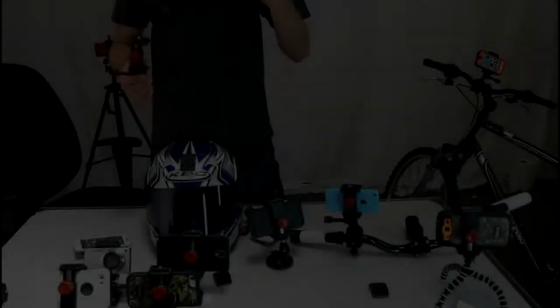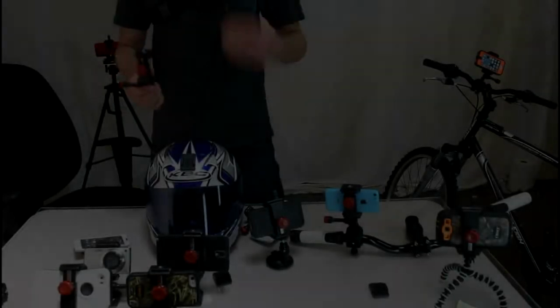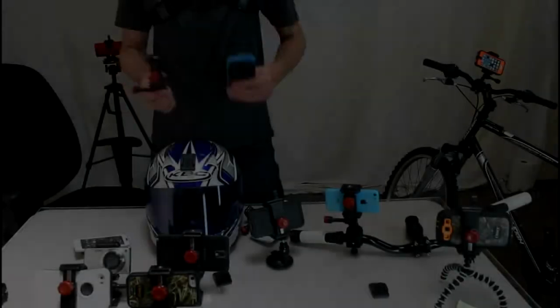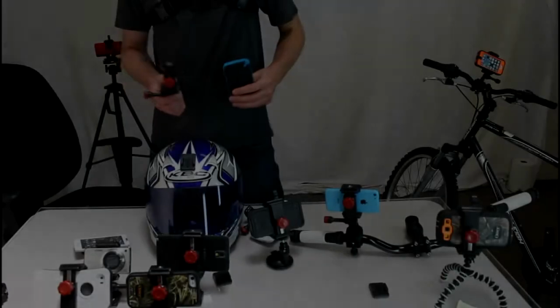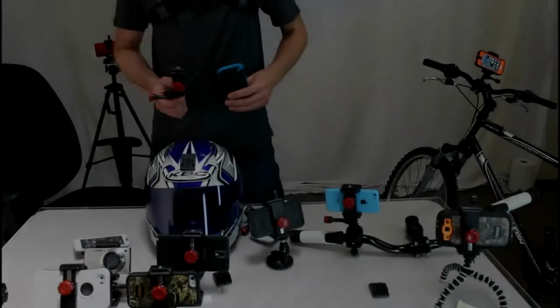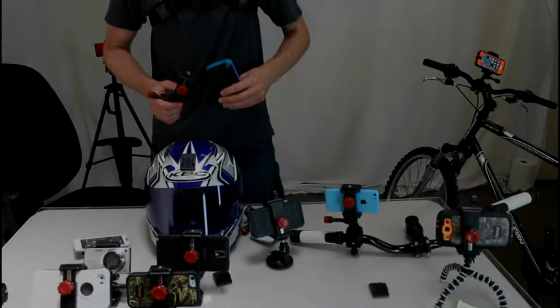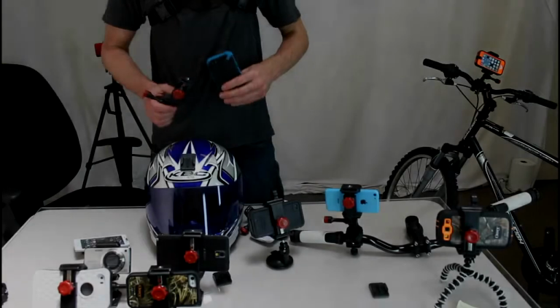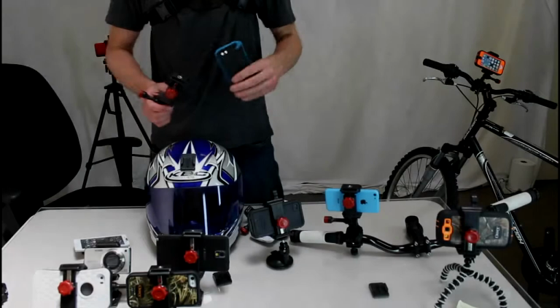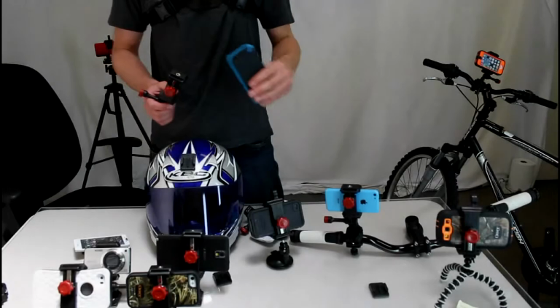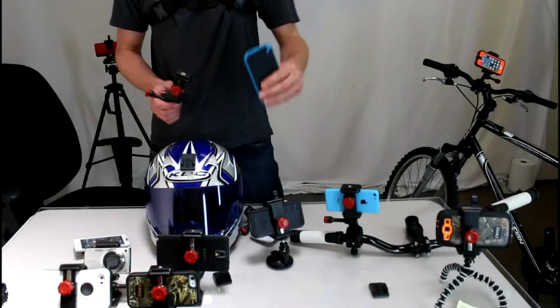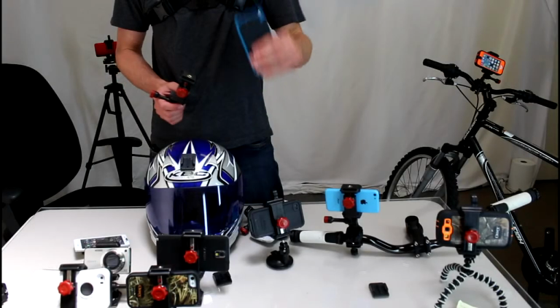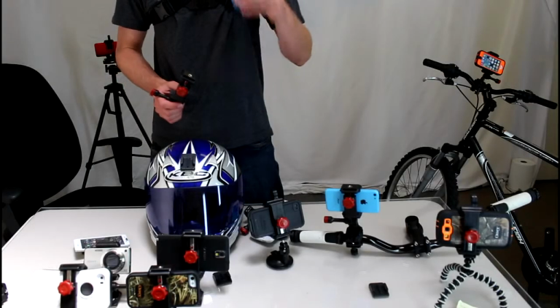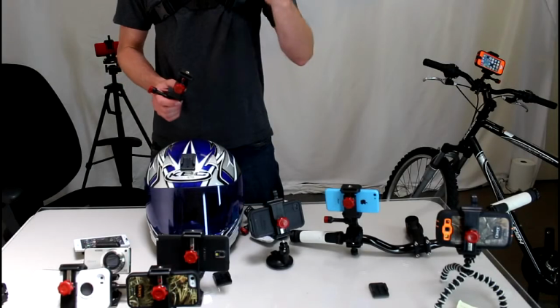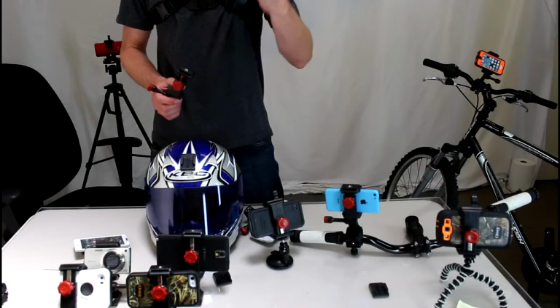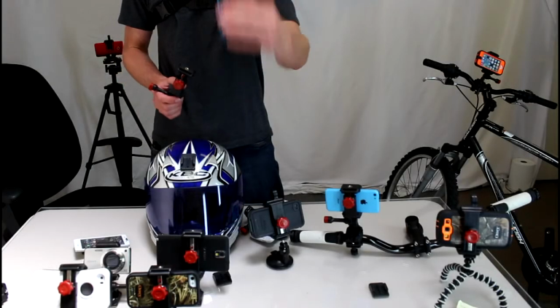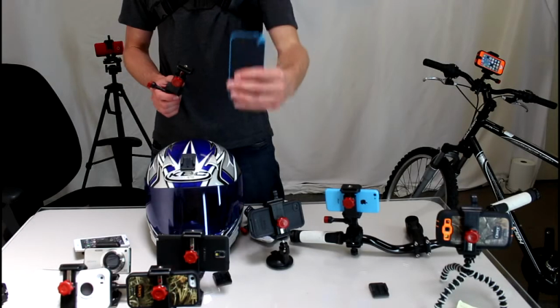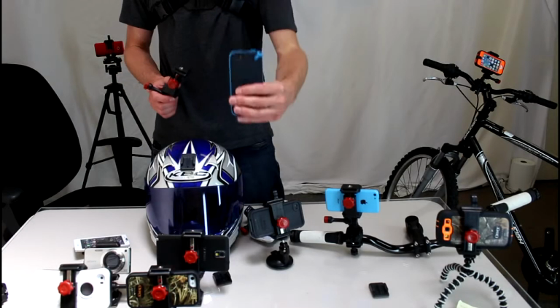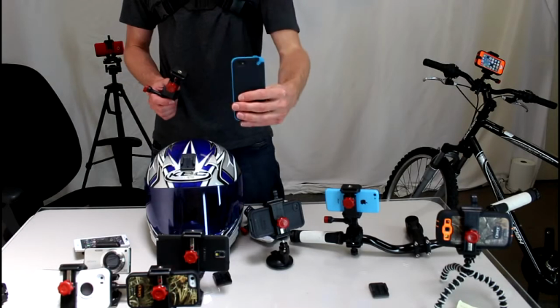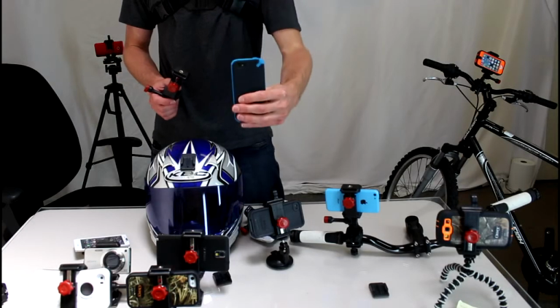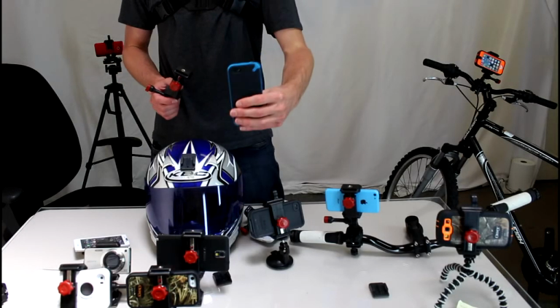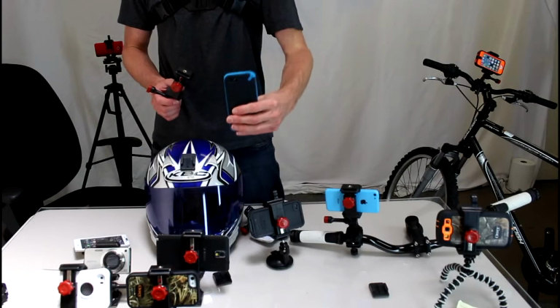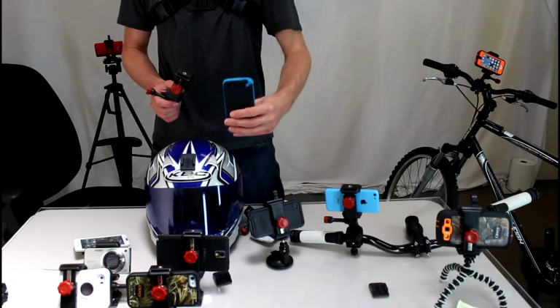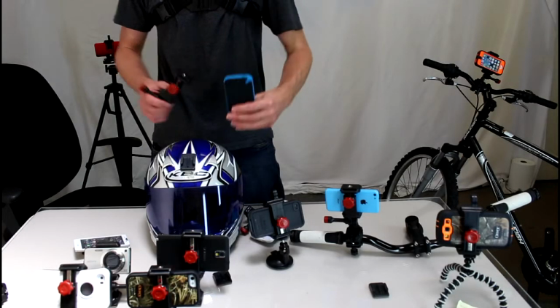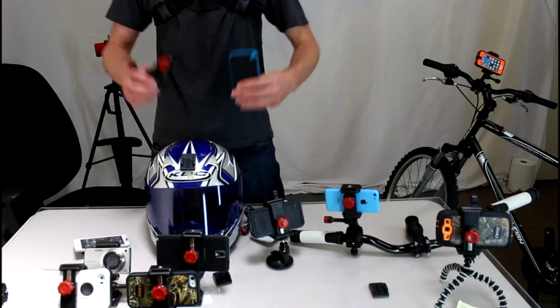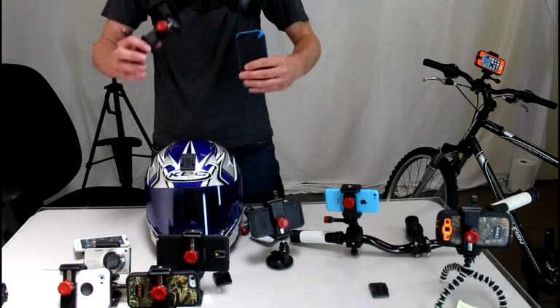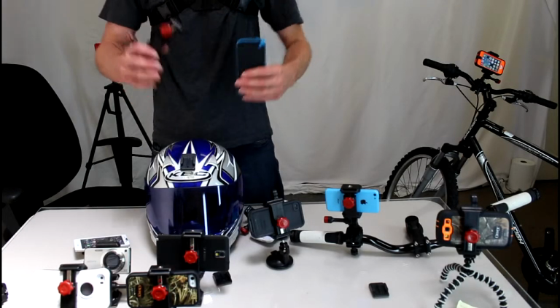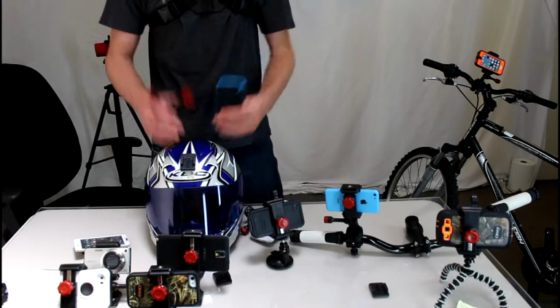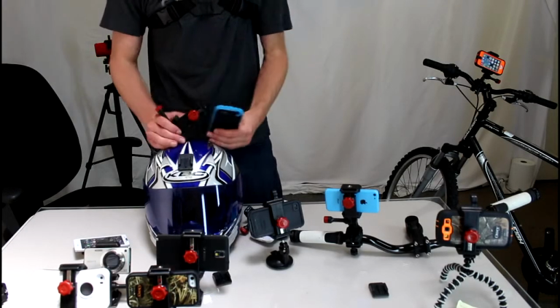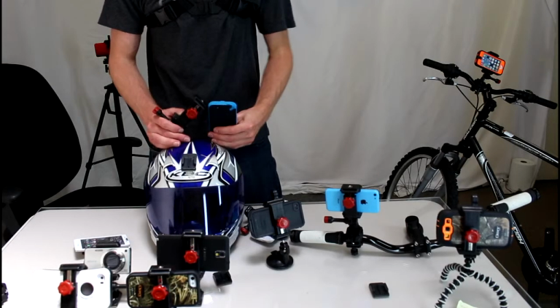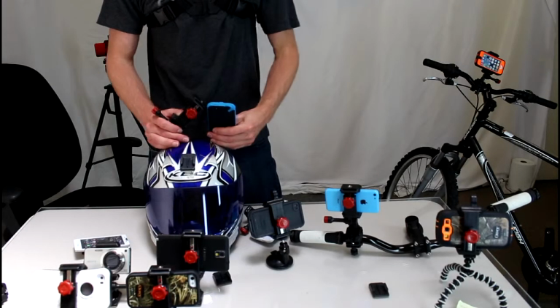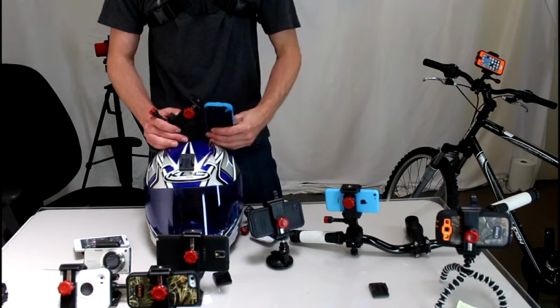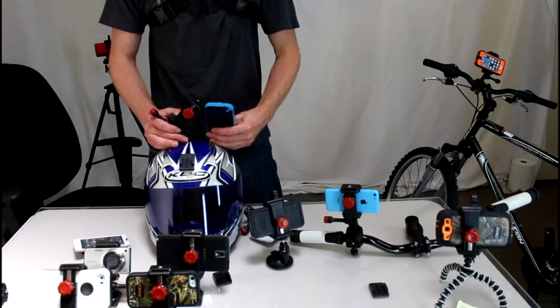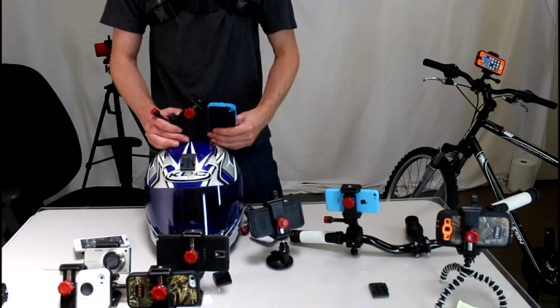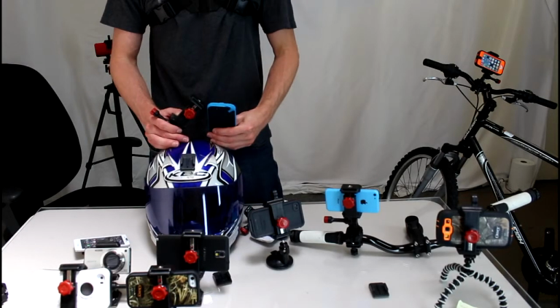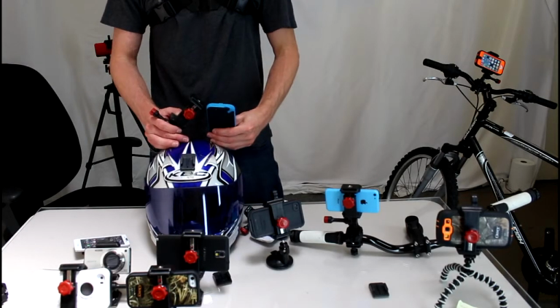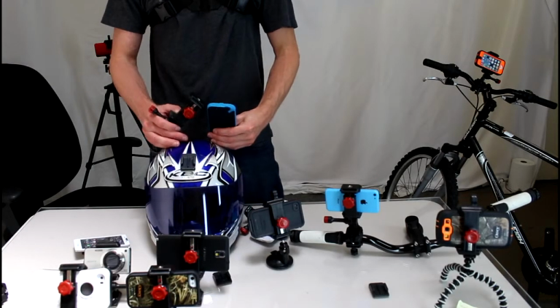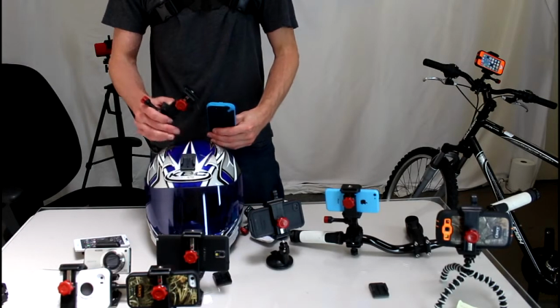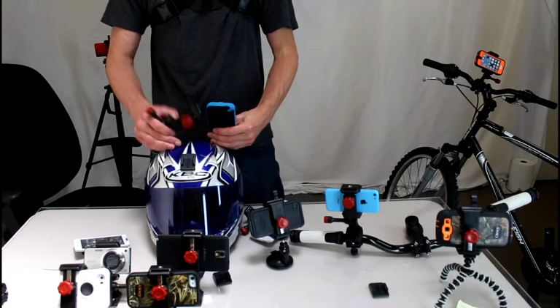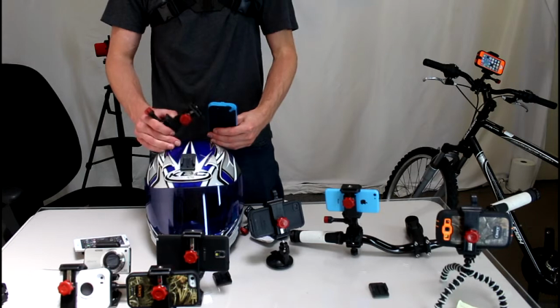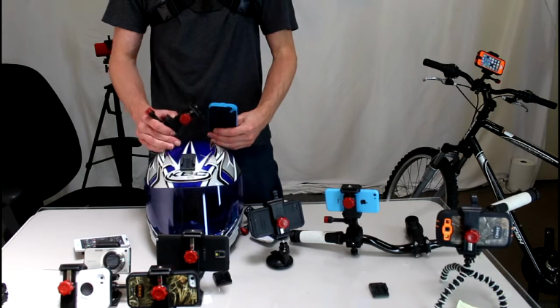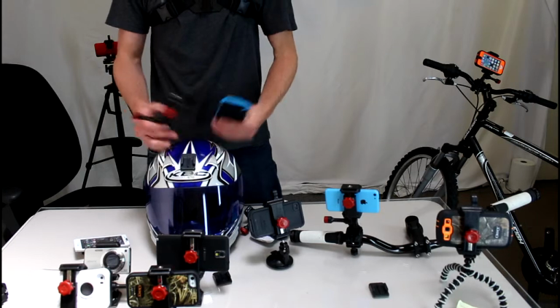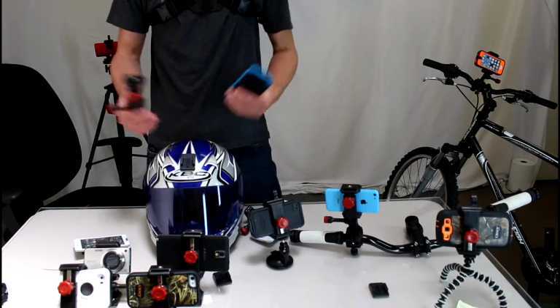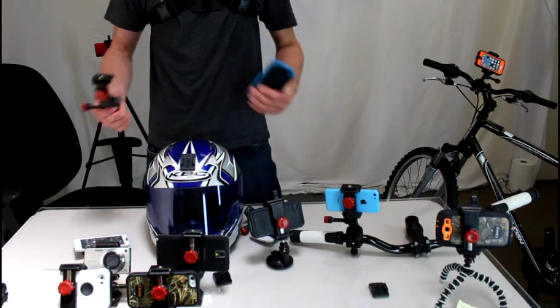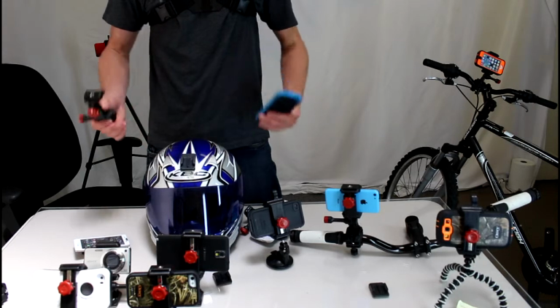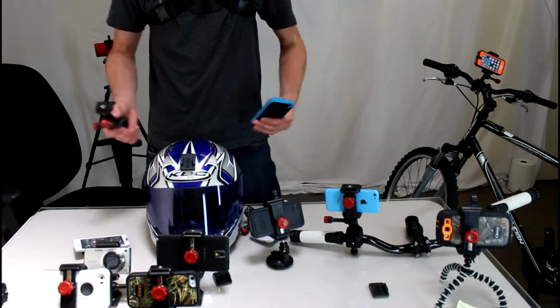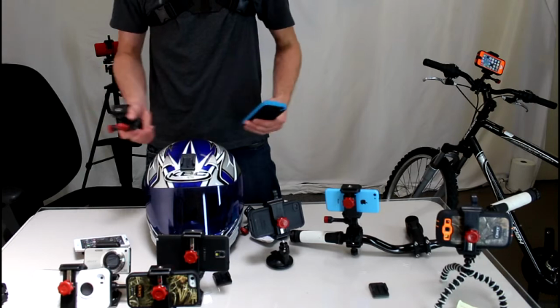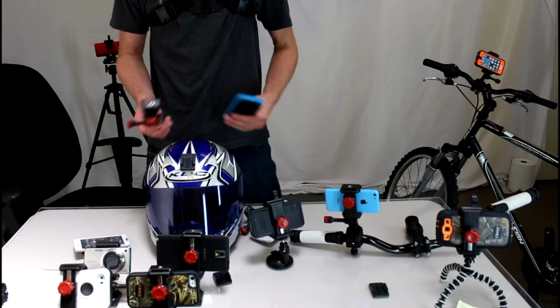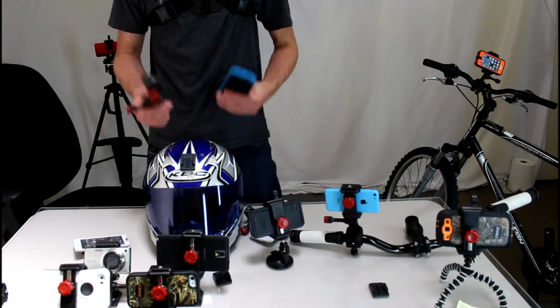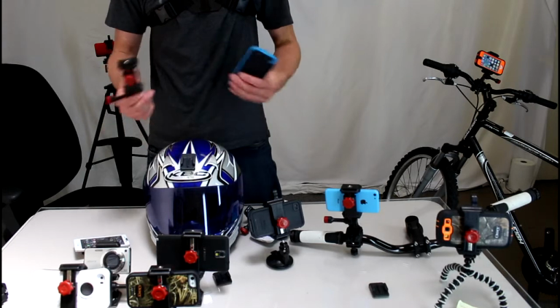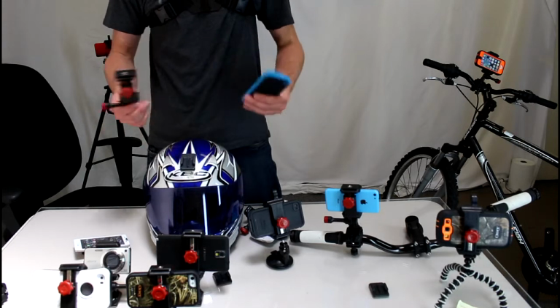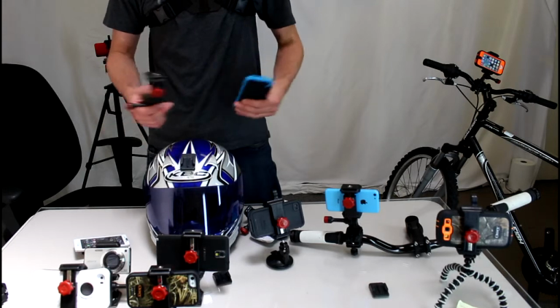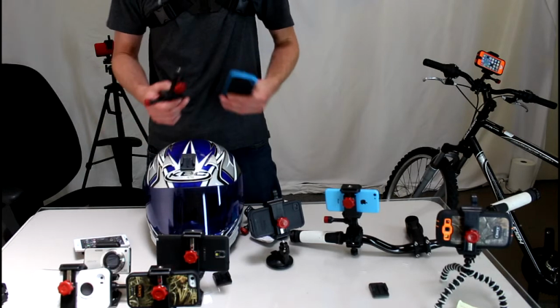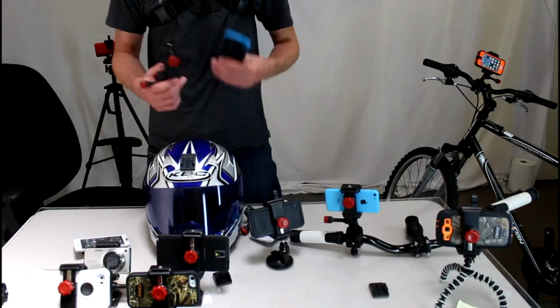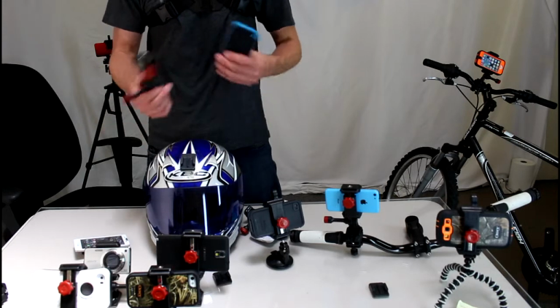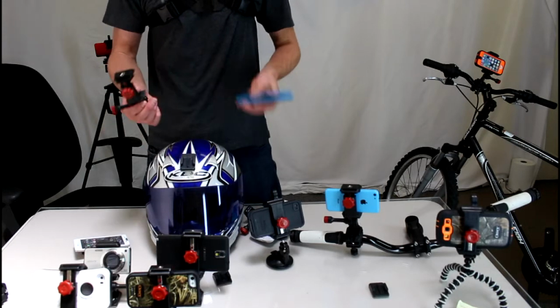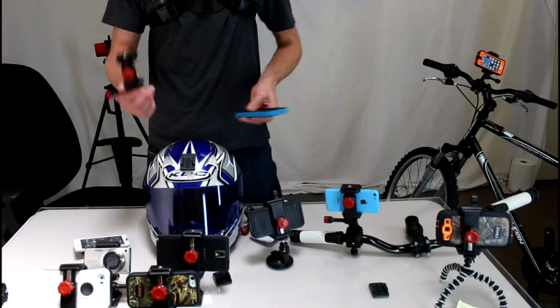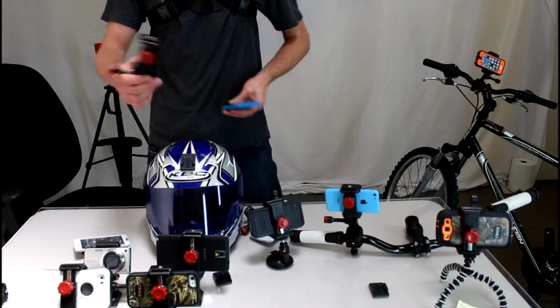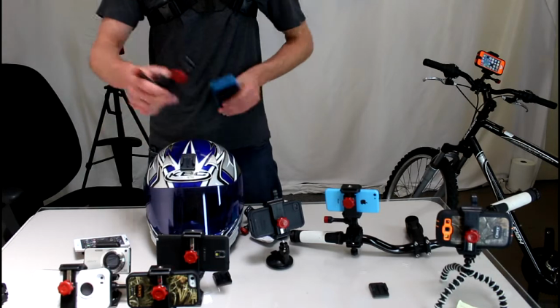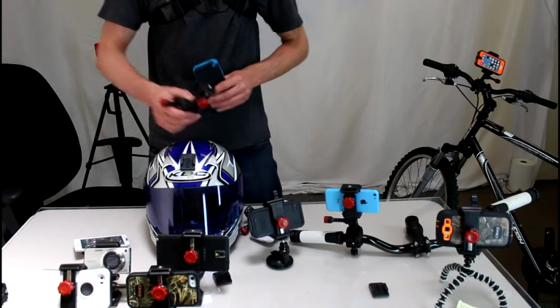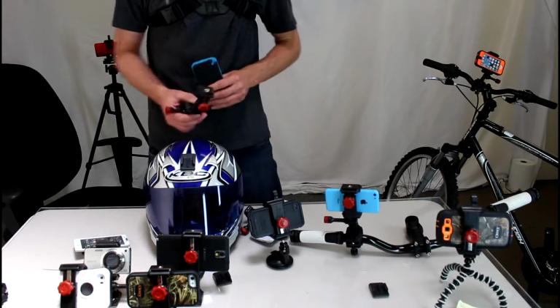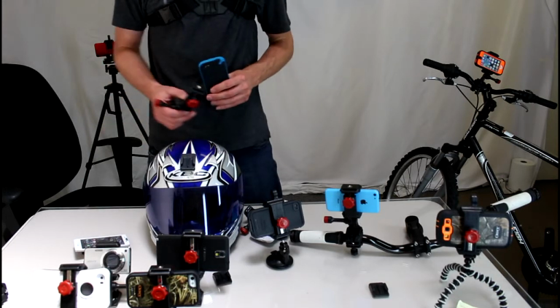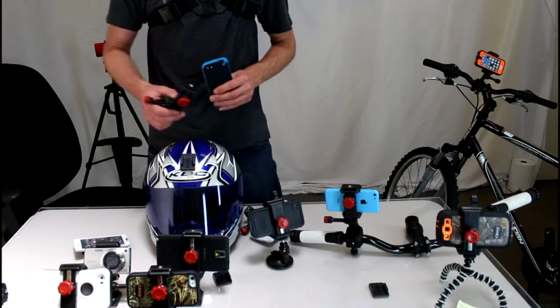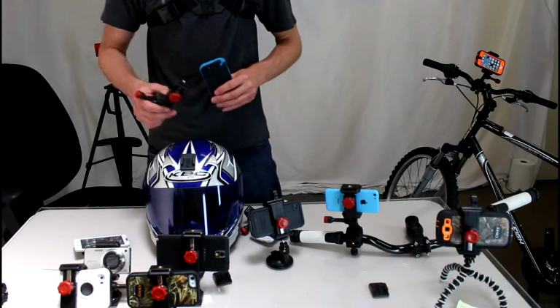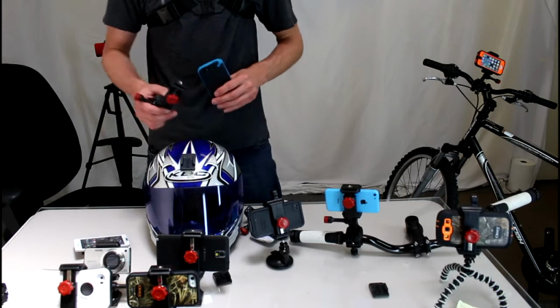Hey guys, today we wanted to show you how to mount your armor cases to your bike helmets, so you can basically turn your smartphone into a helmet cam.